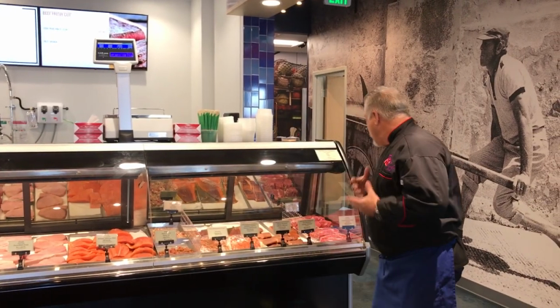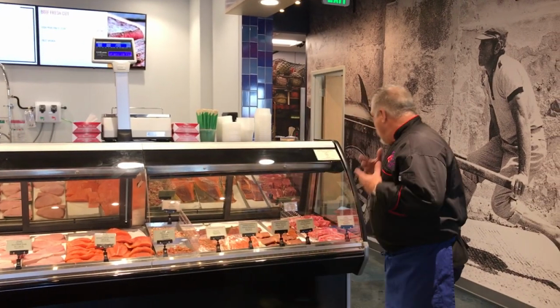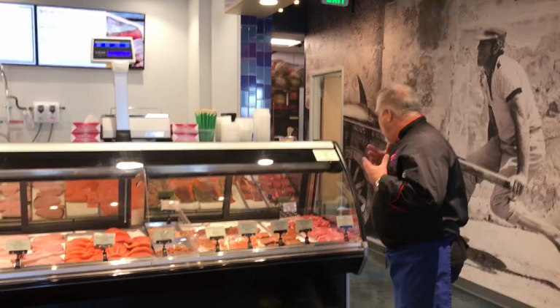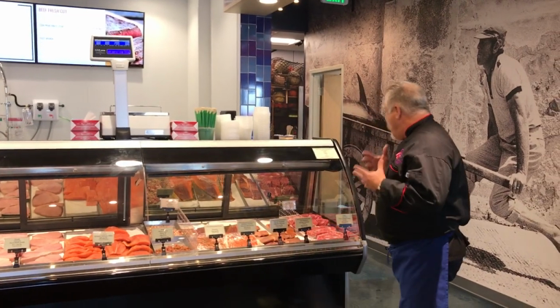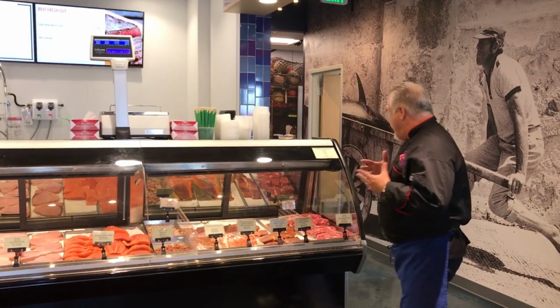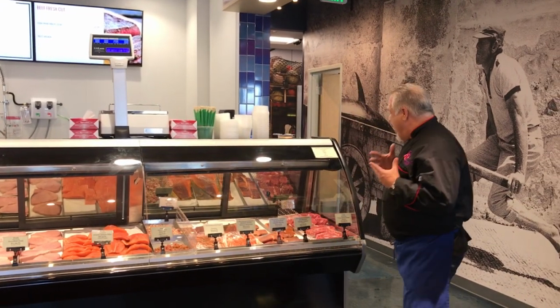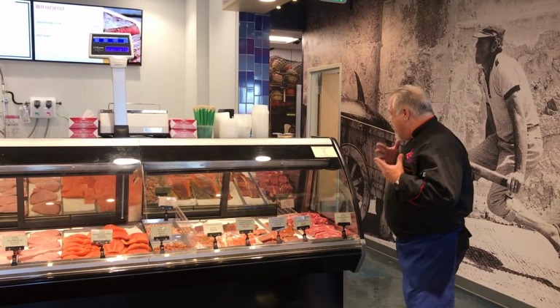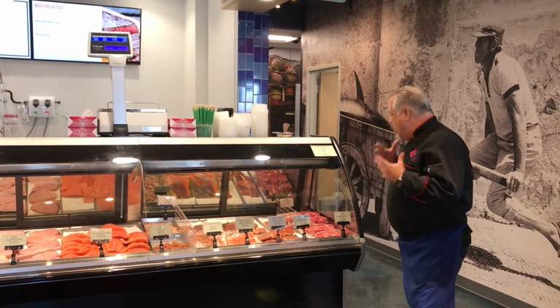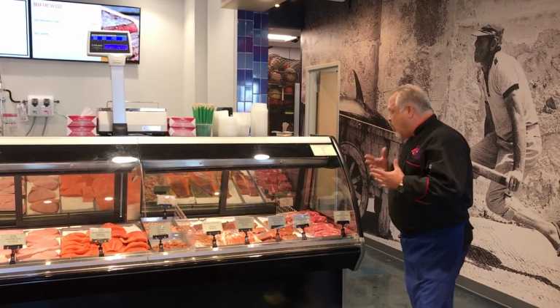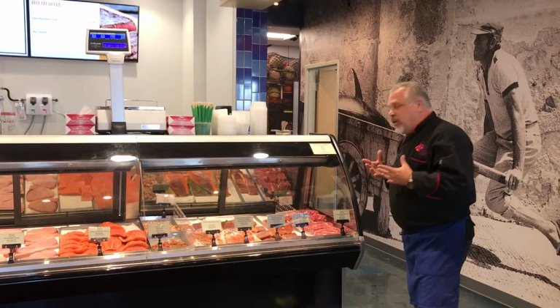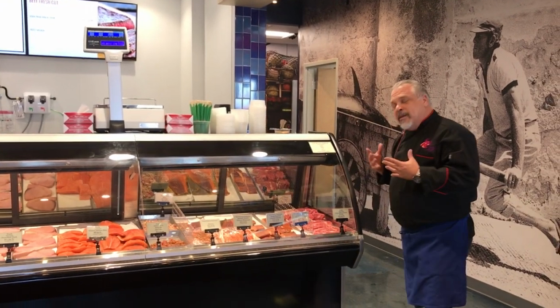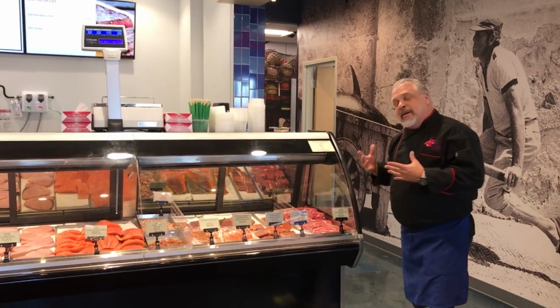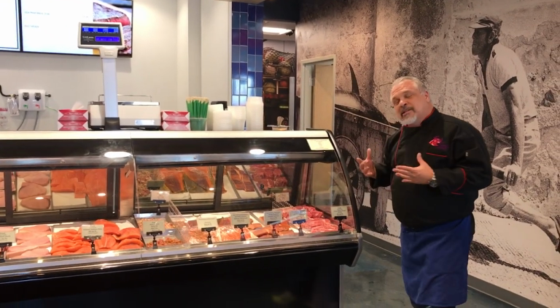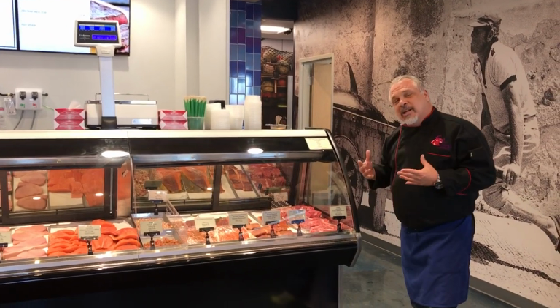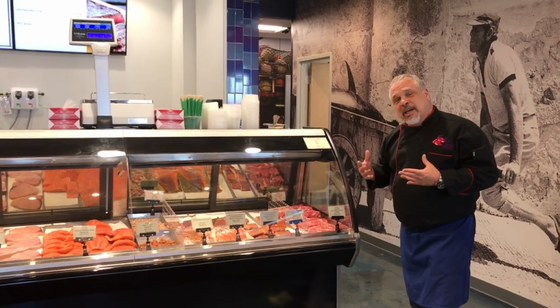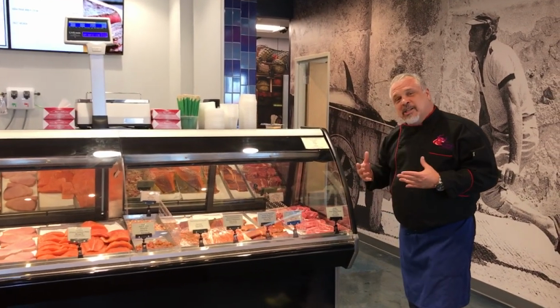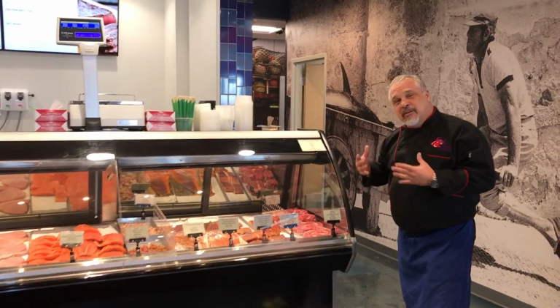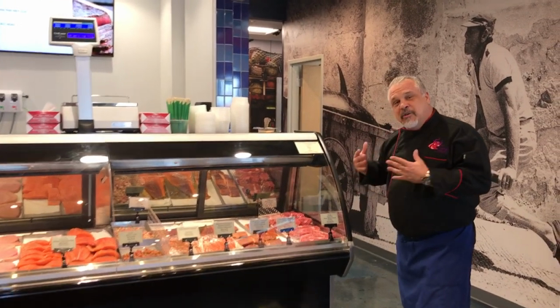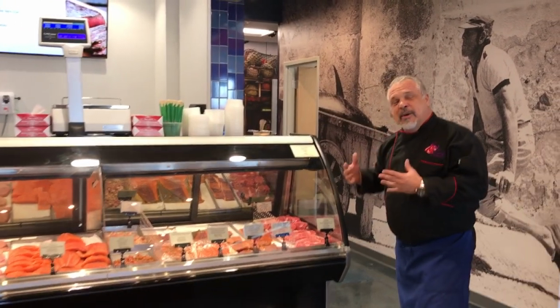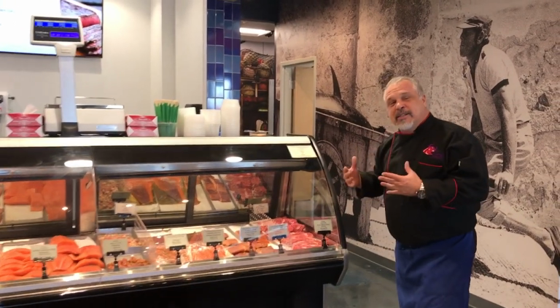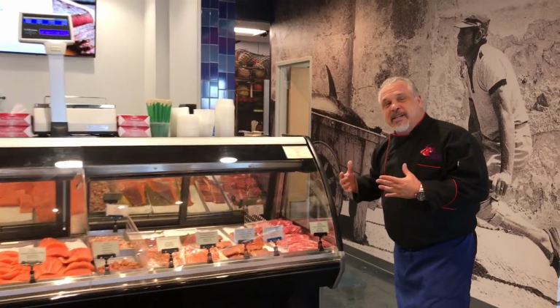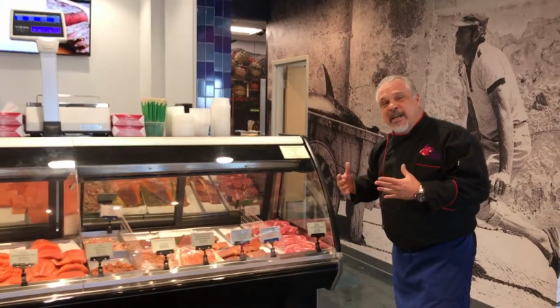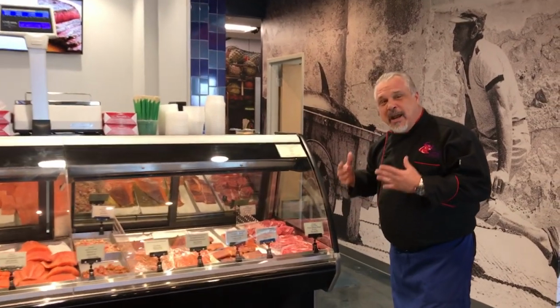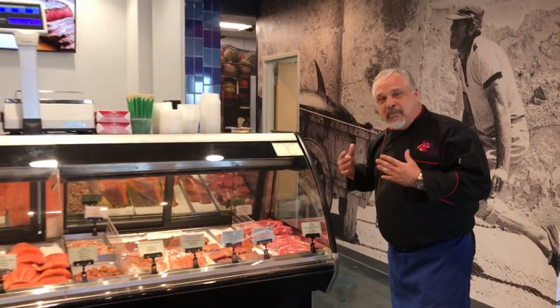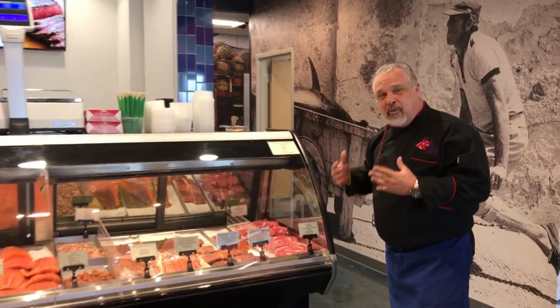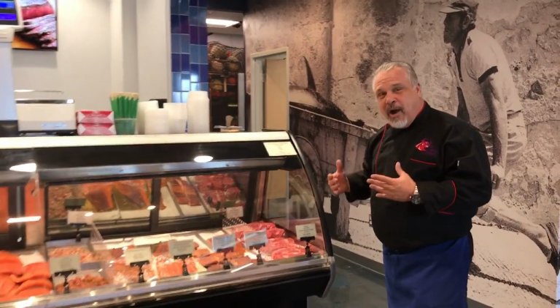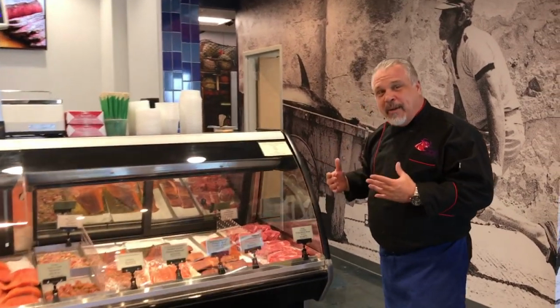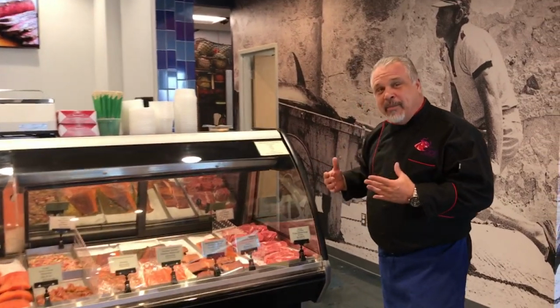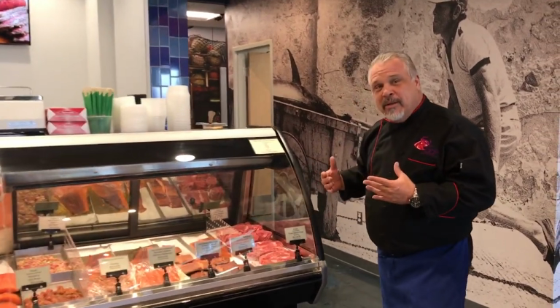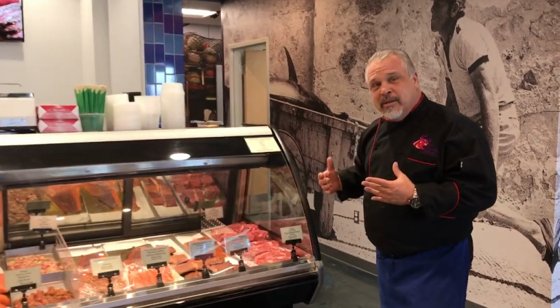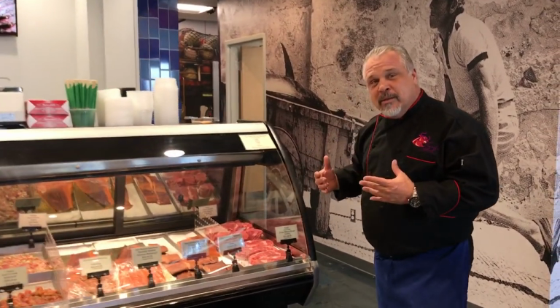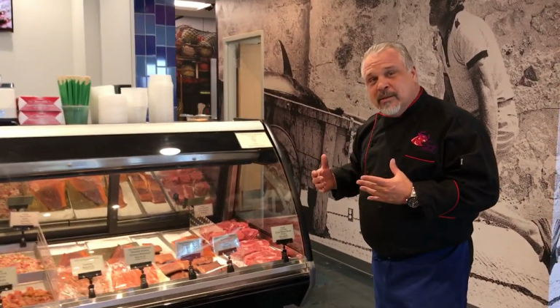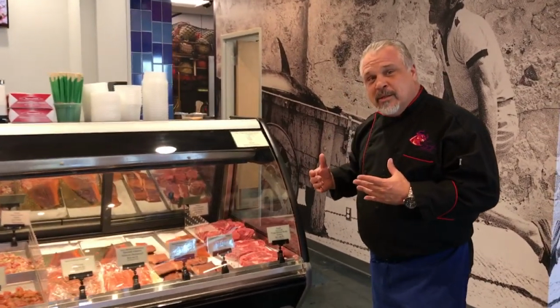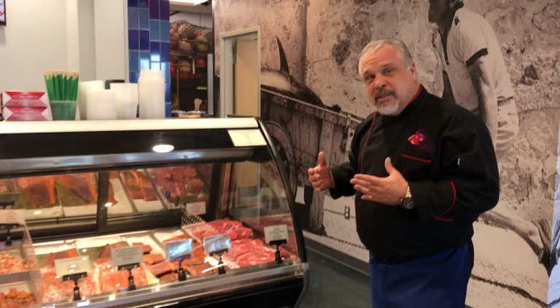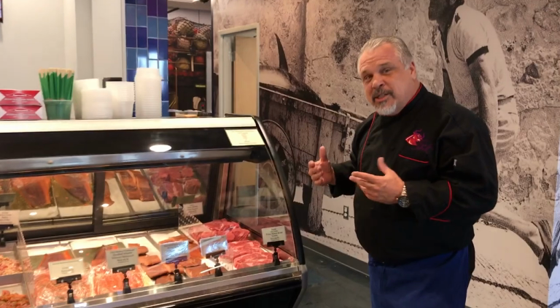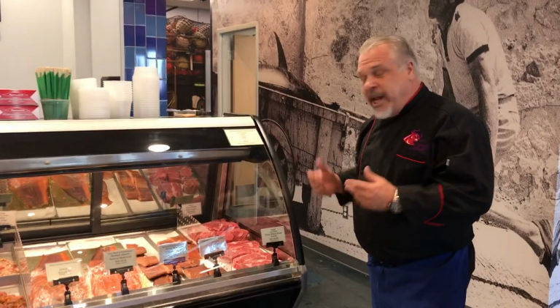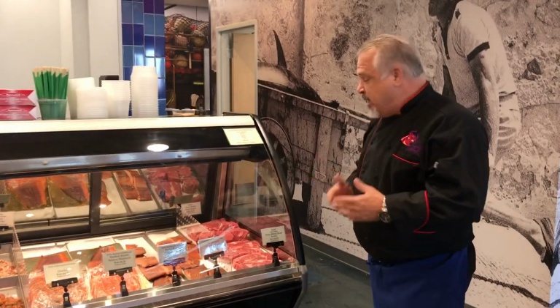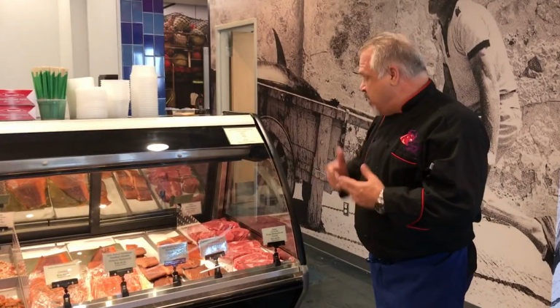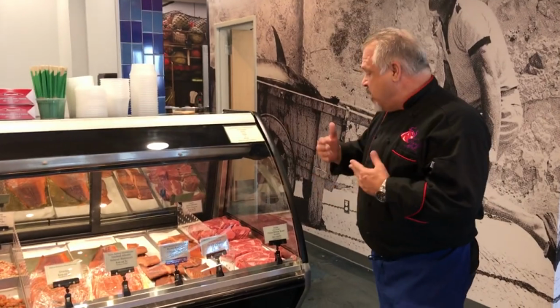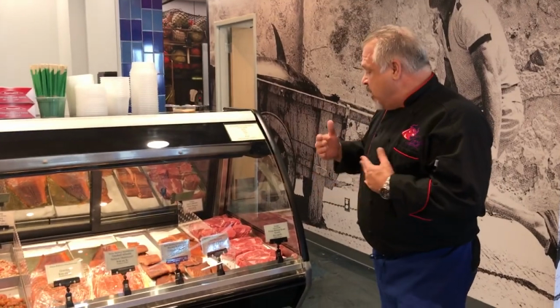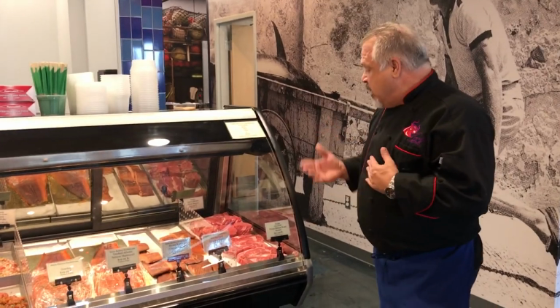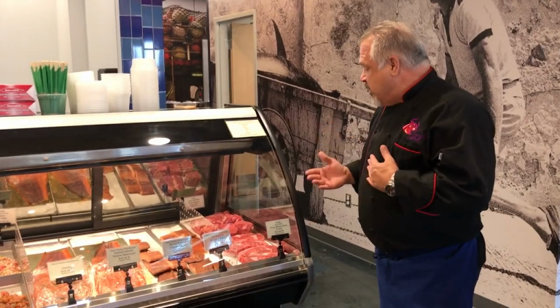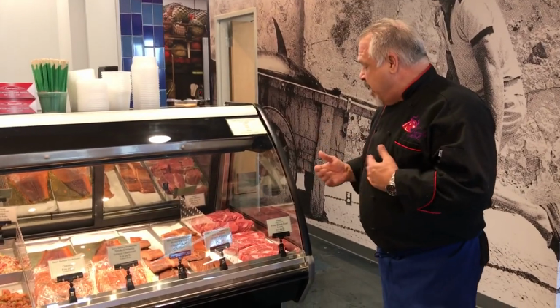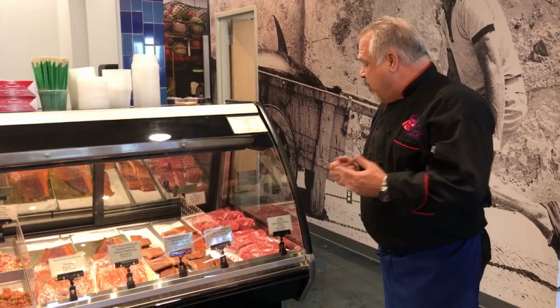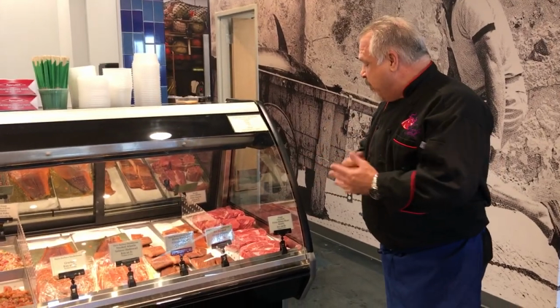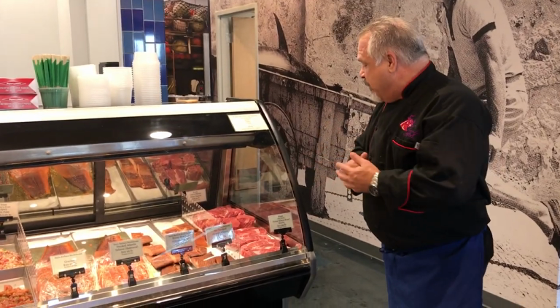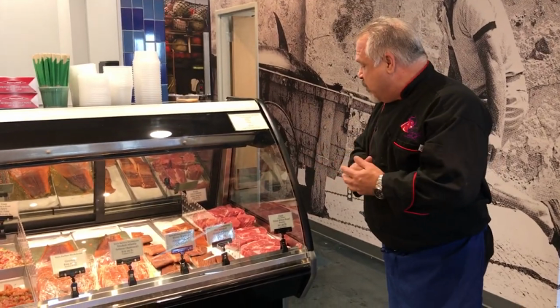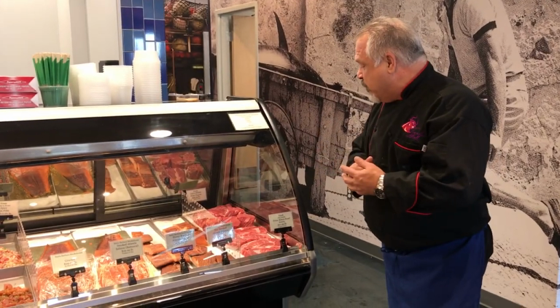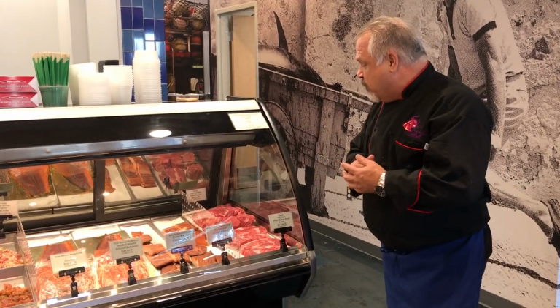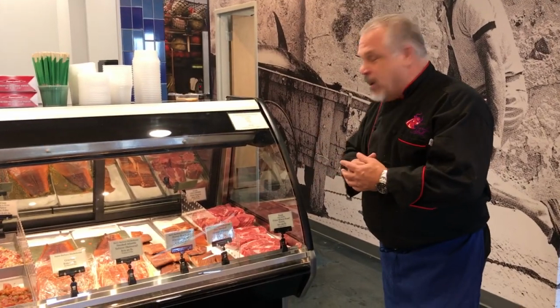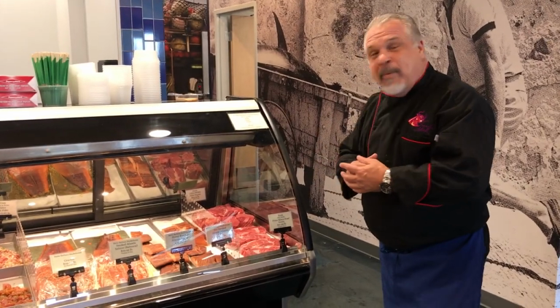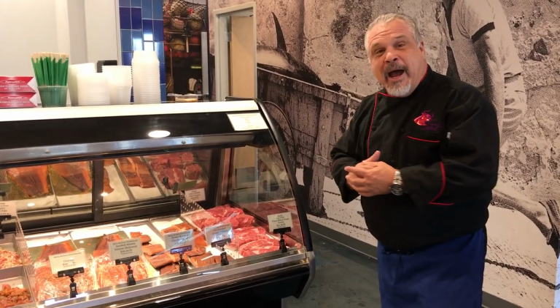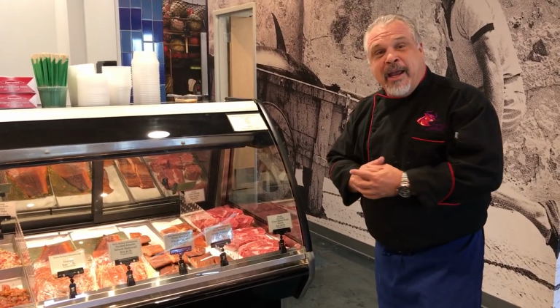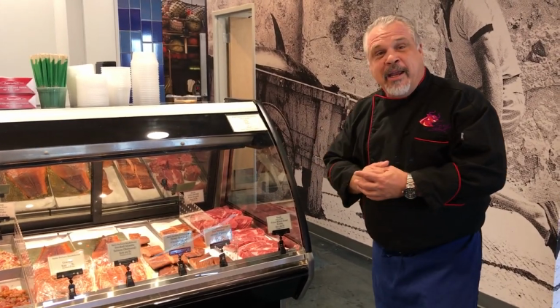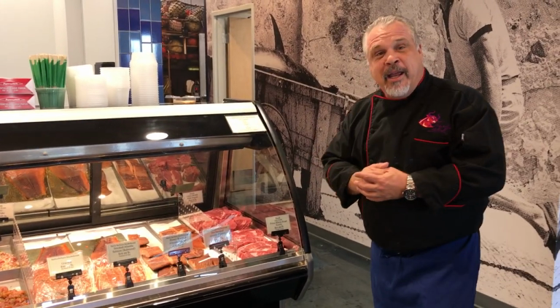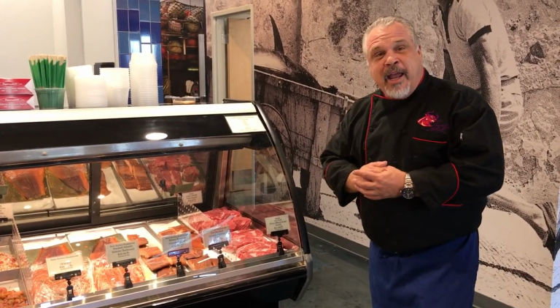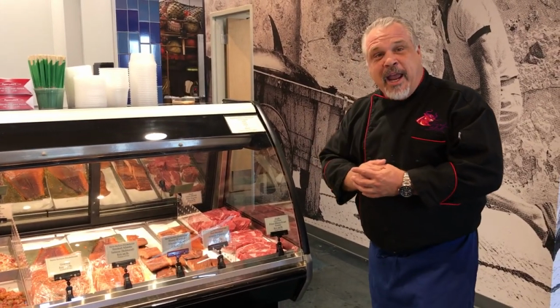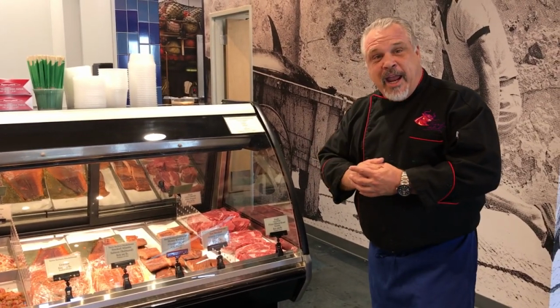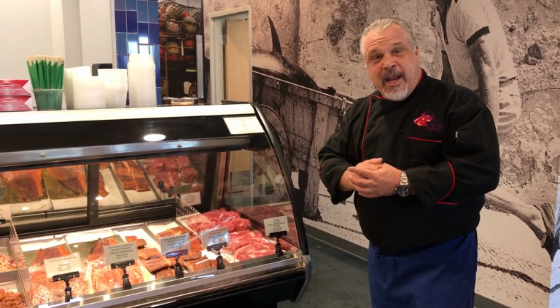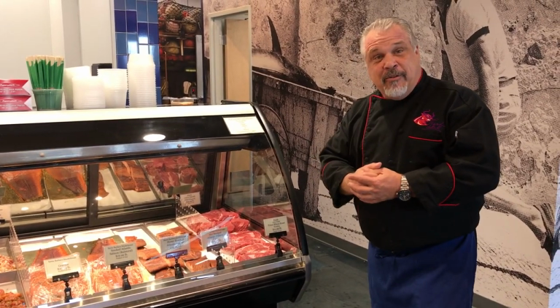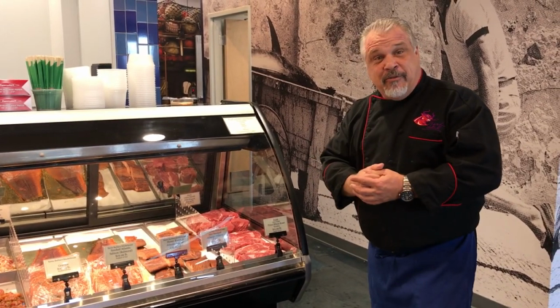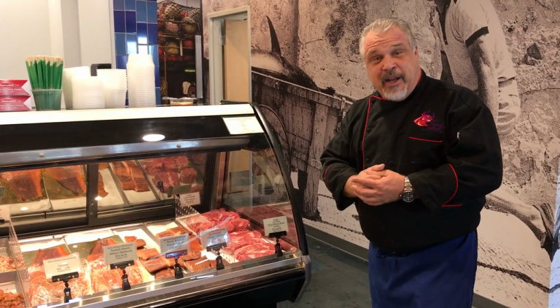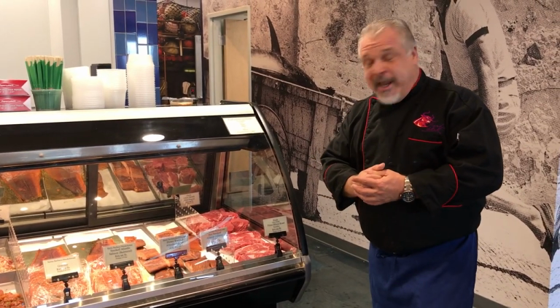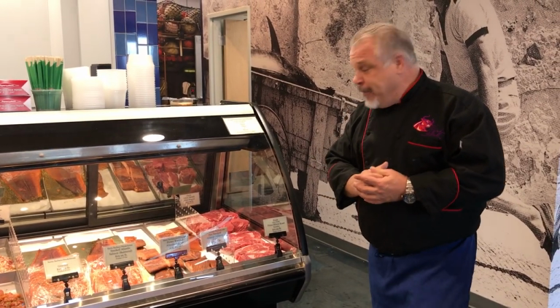We carry only the best selection of USDA prime steaks. Today we're featuring ribeye and filet.